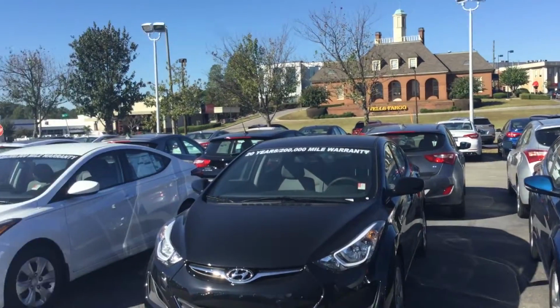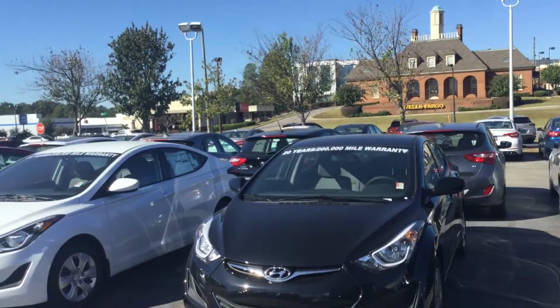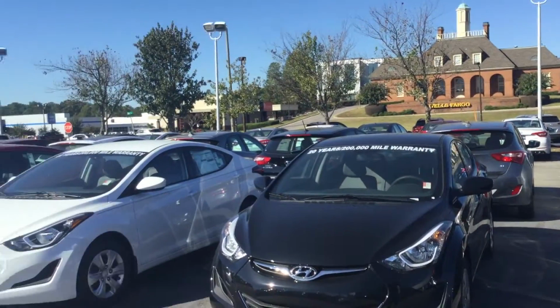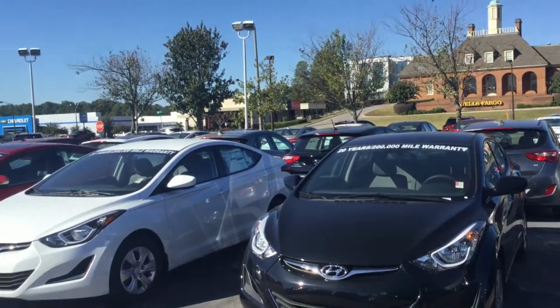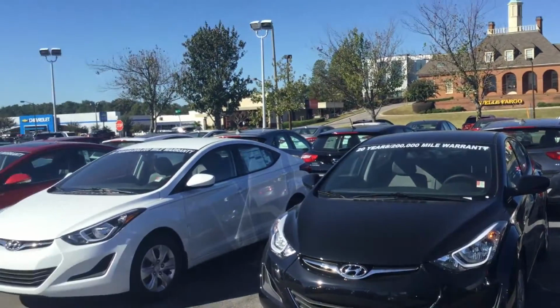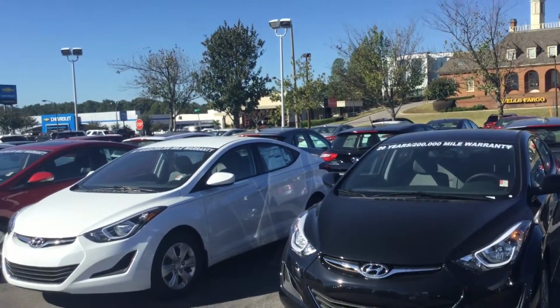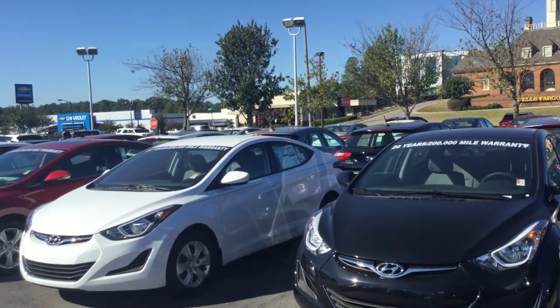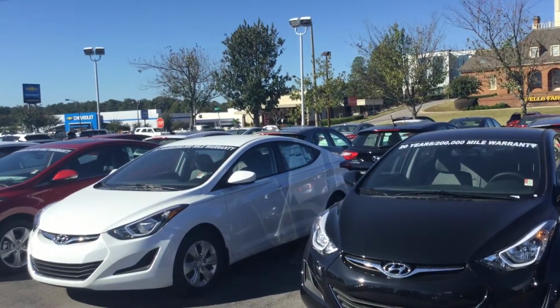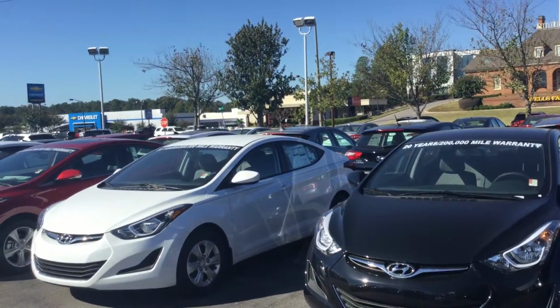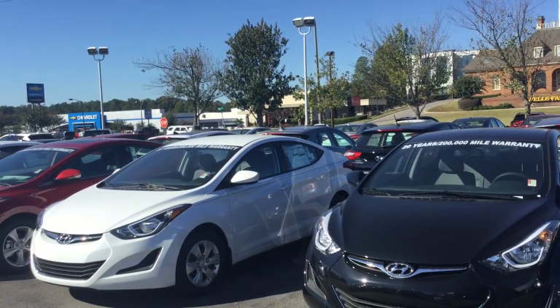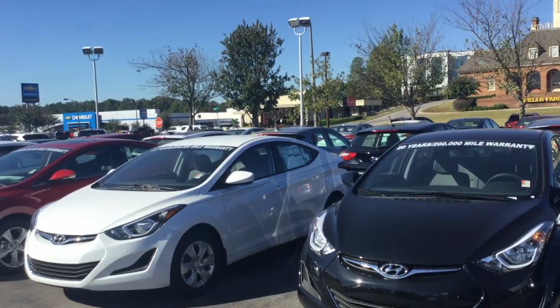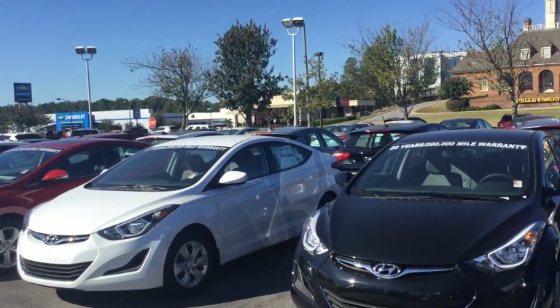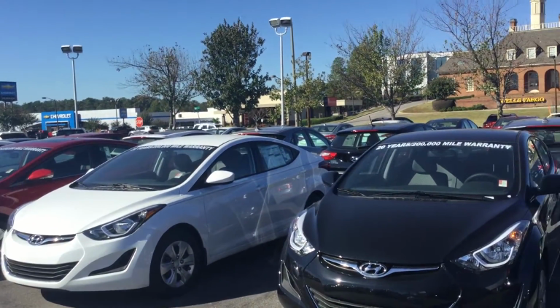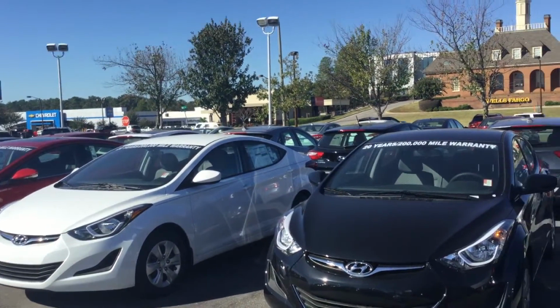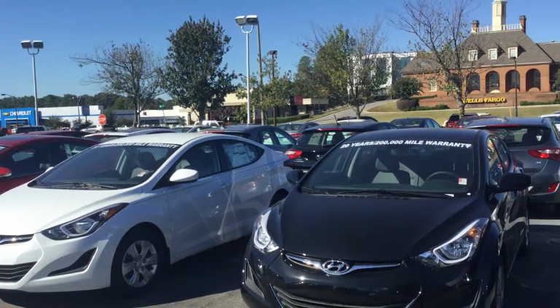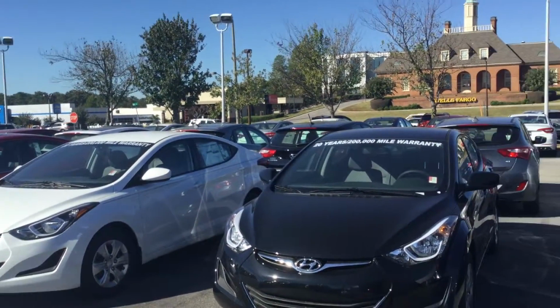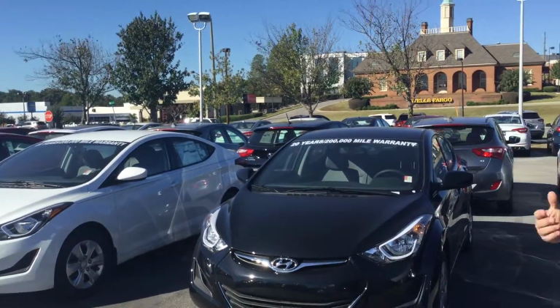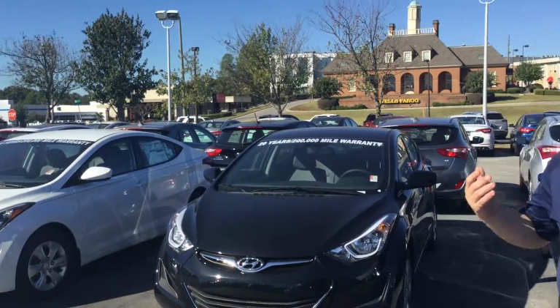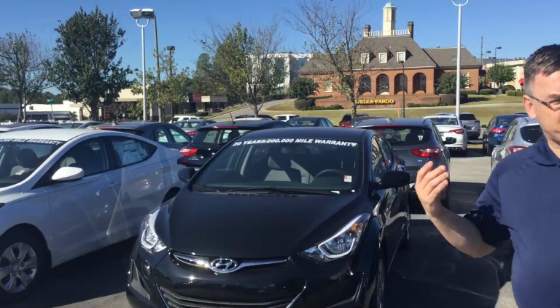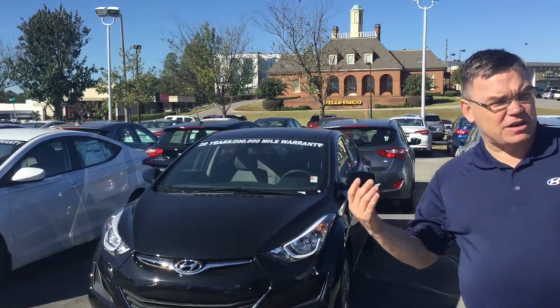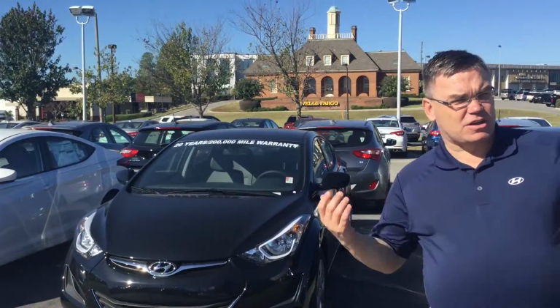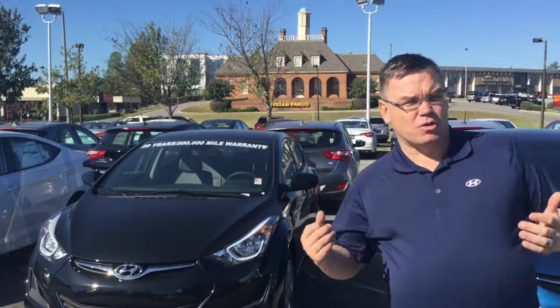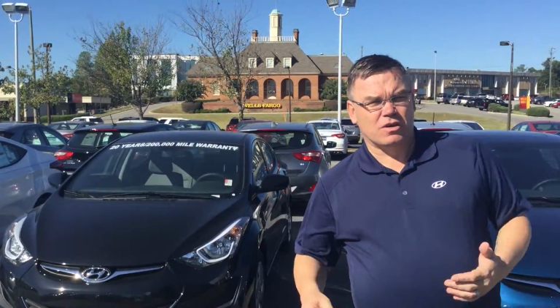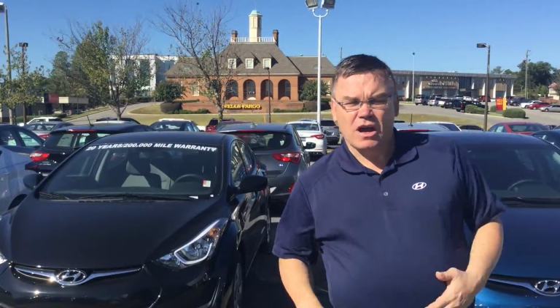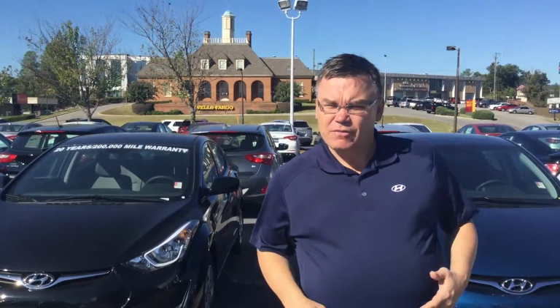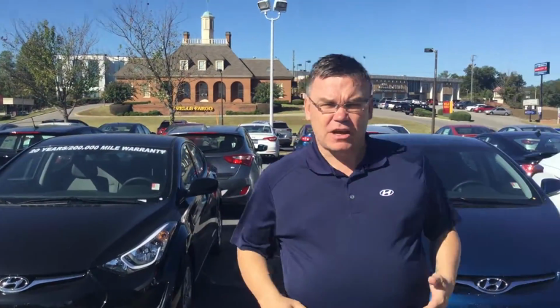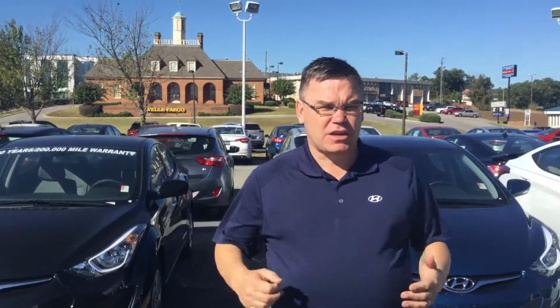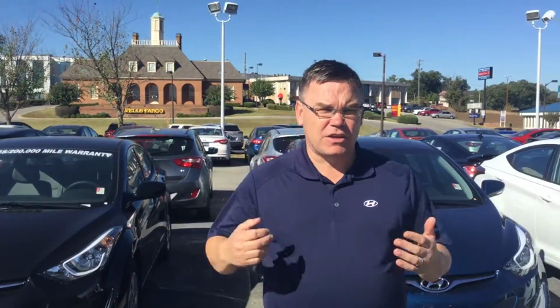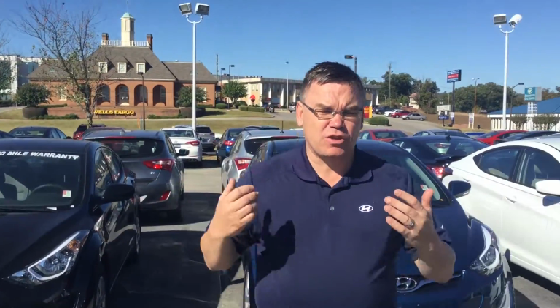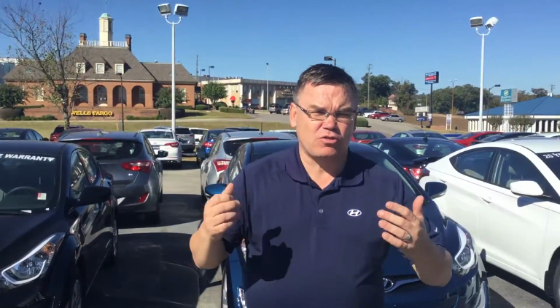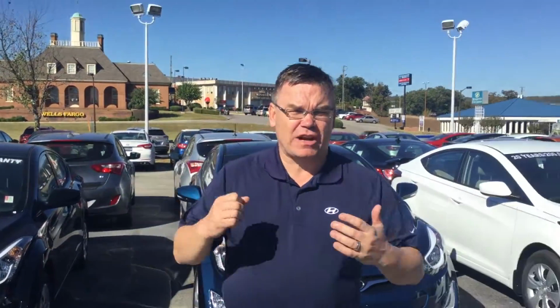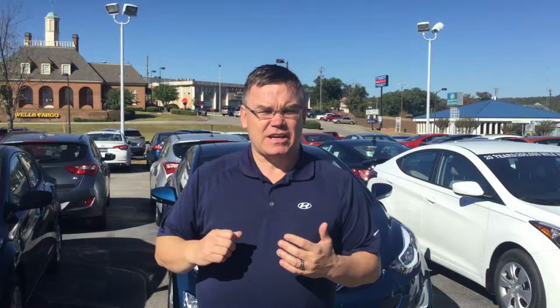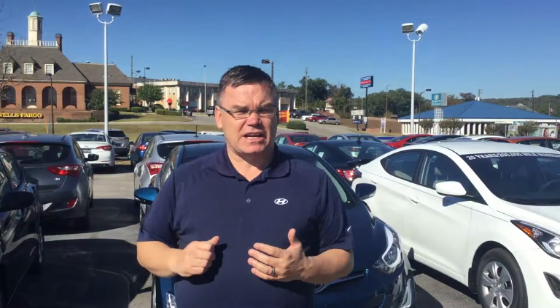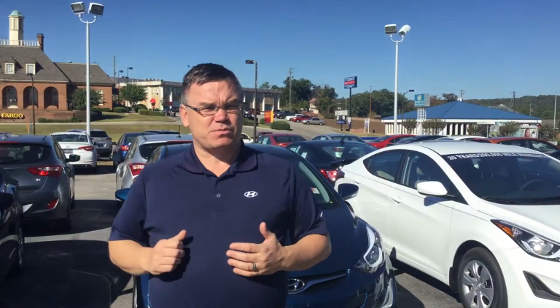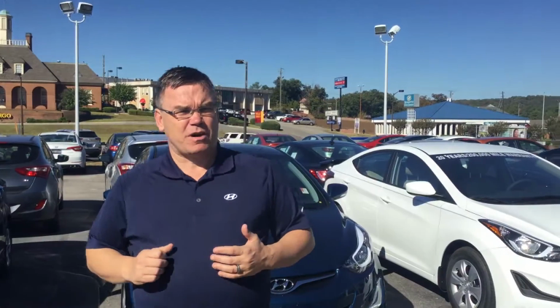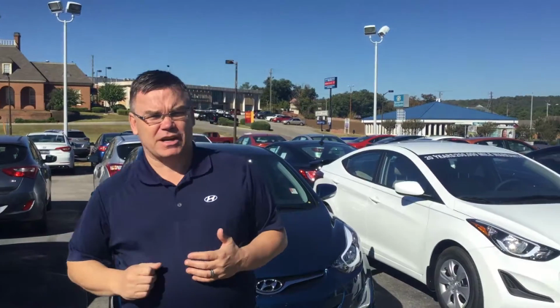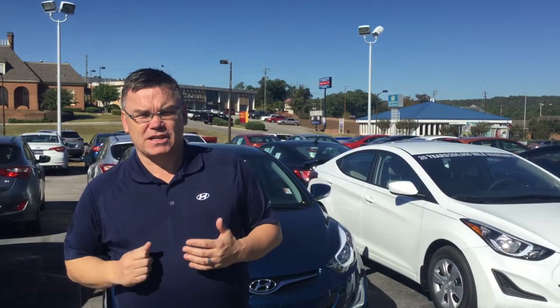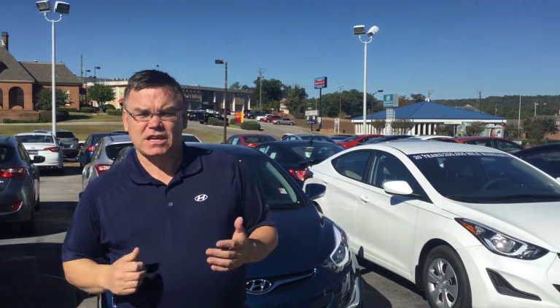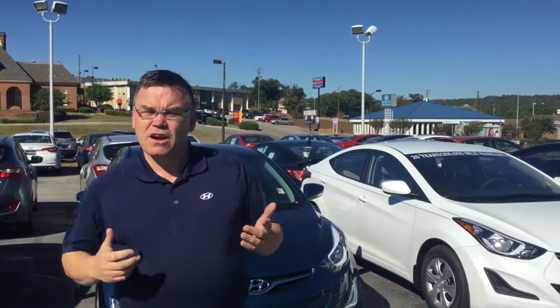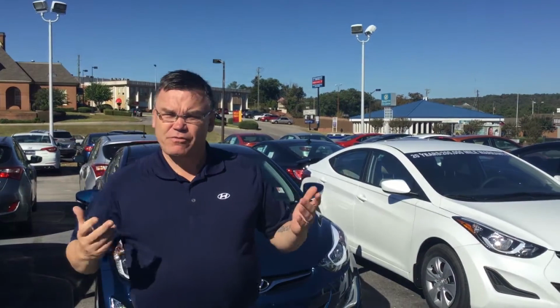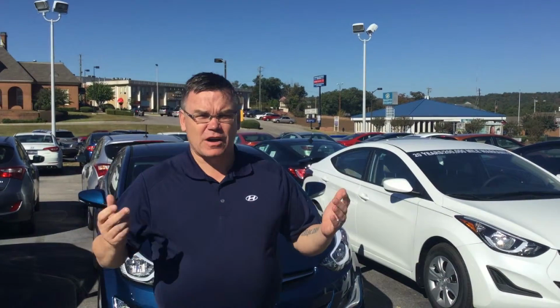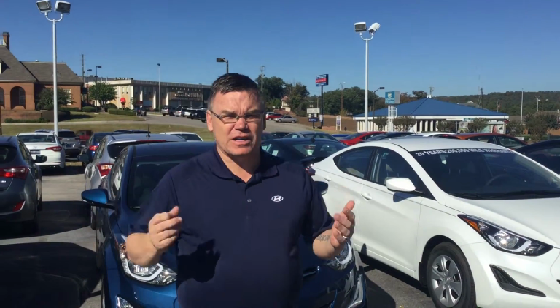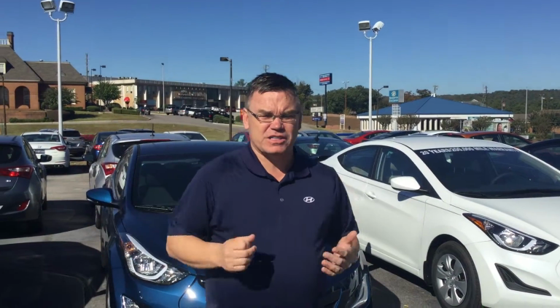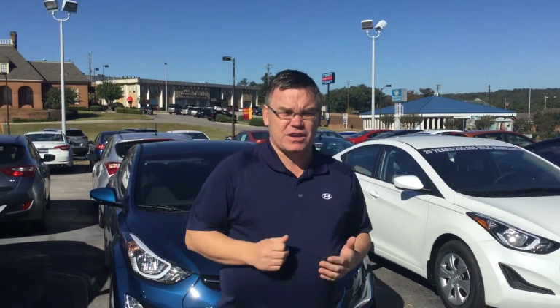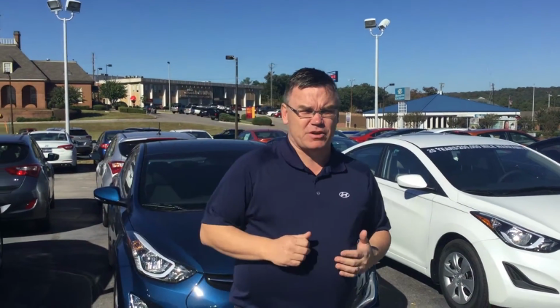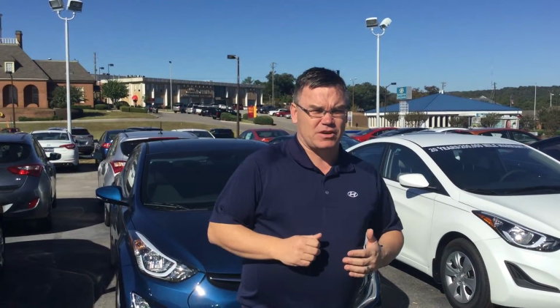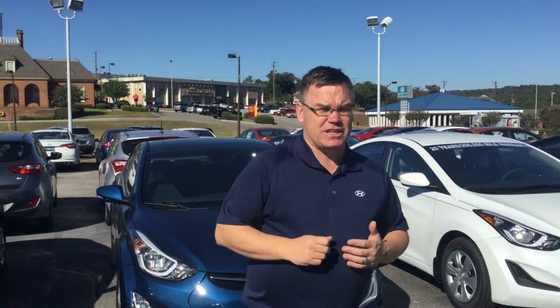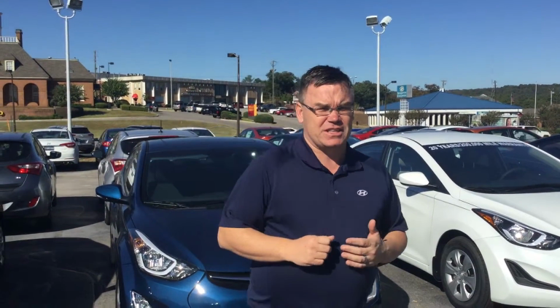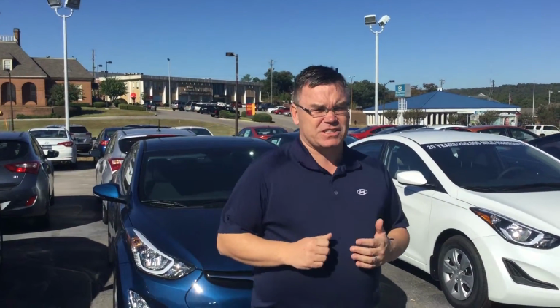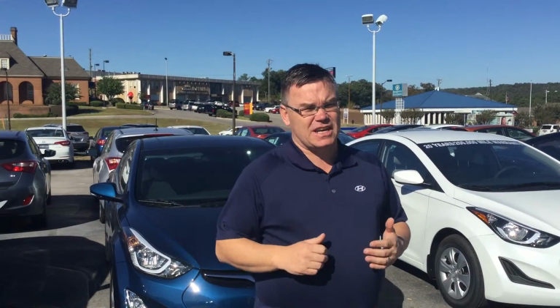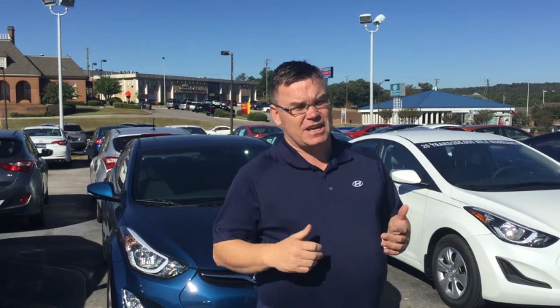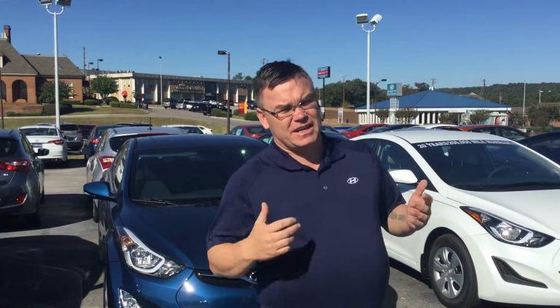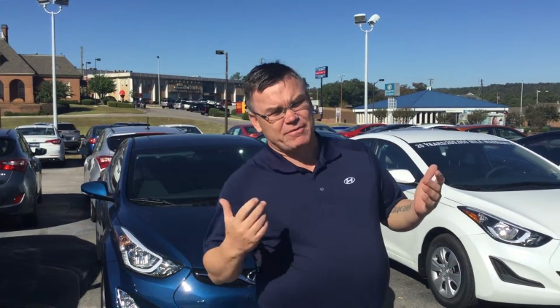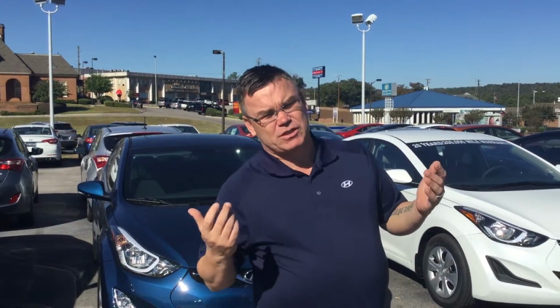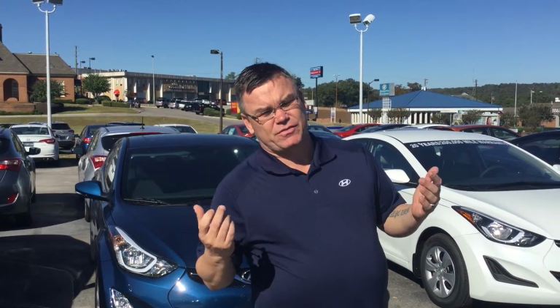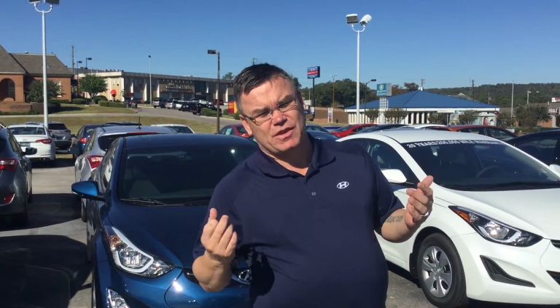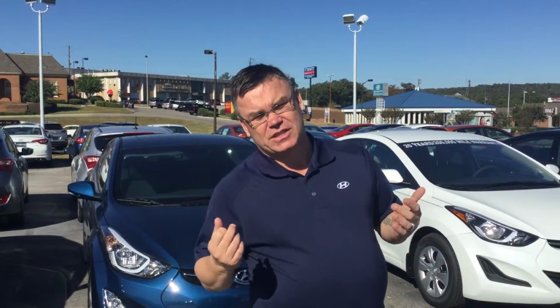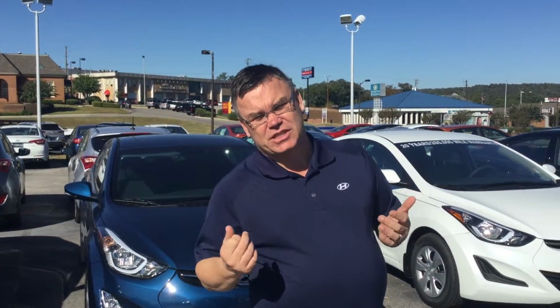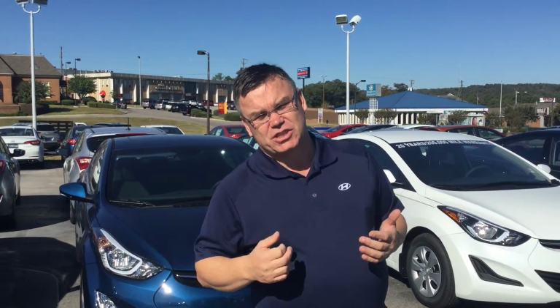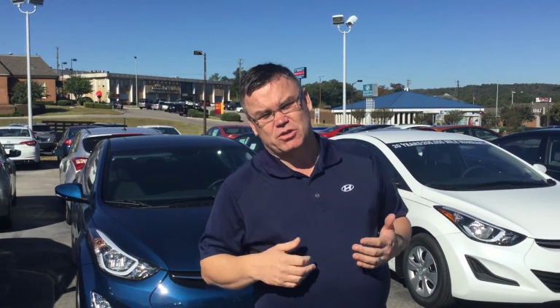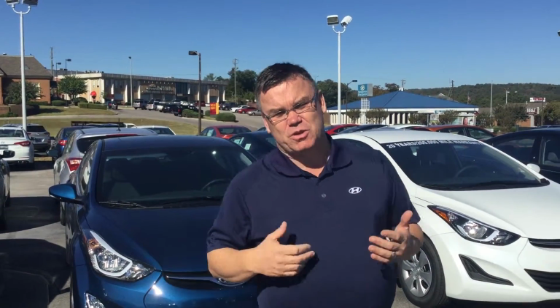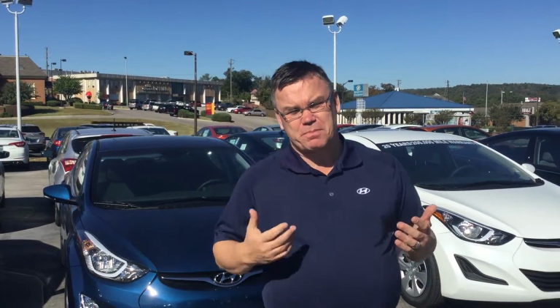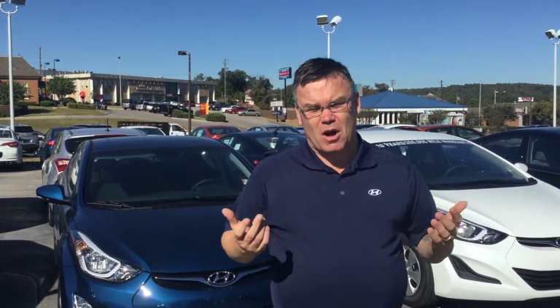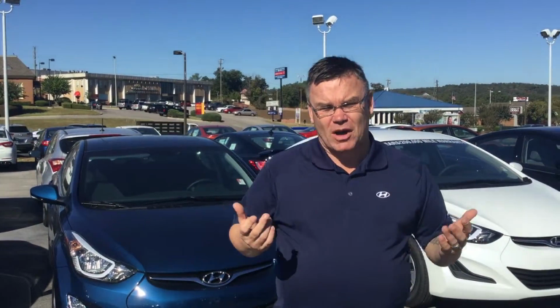With the Elantra, they are an amazing vehicle. They give you great gas mileage — 37 on the interstate, an average of 32 combined.